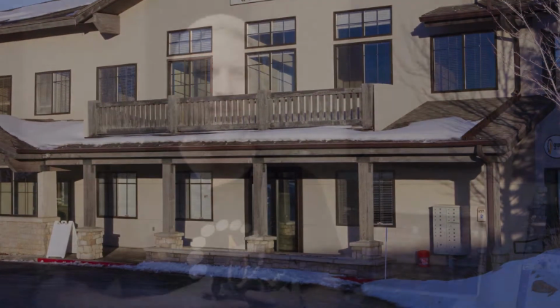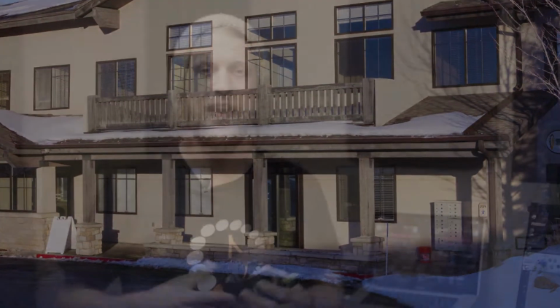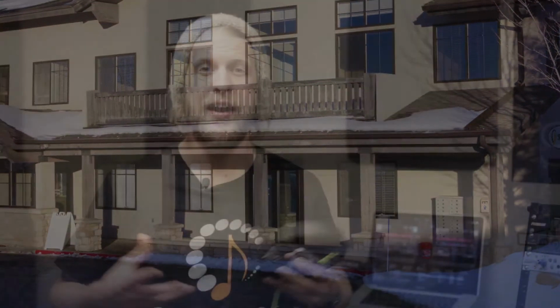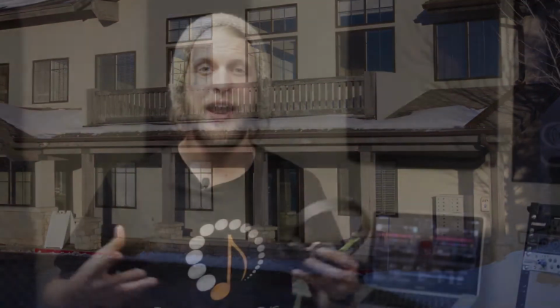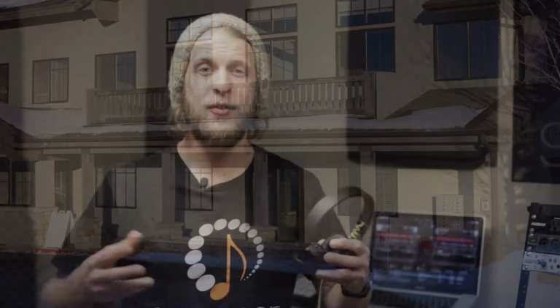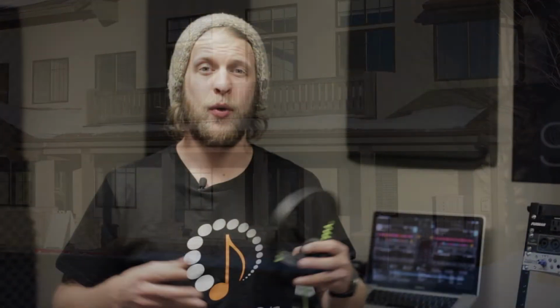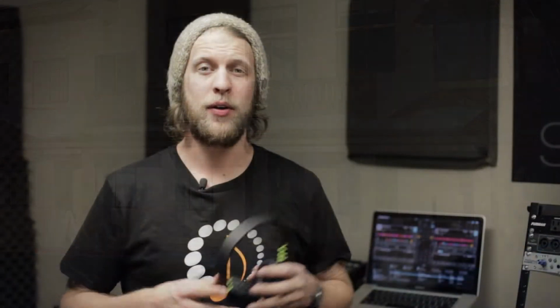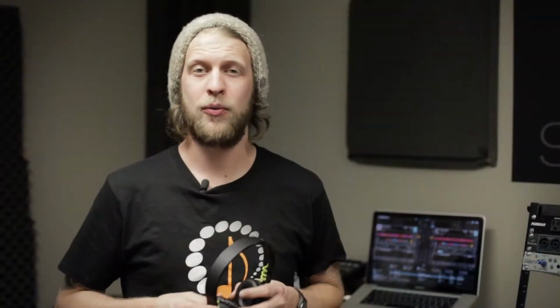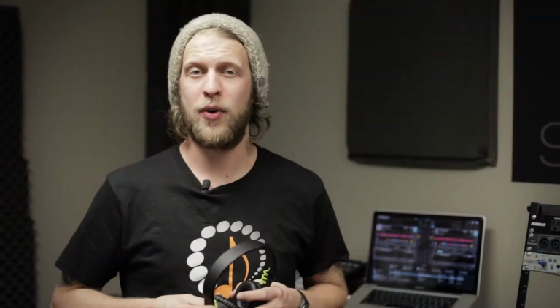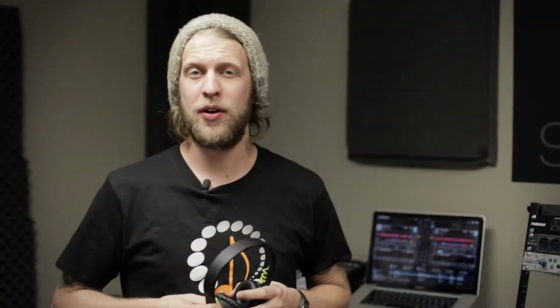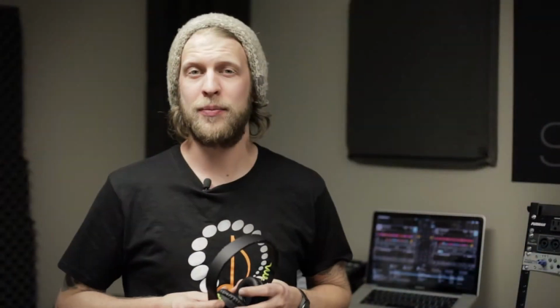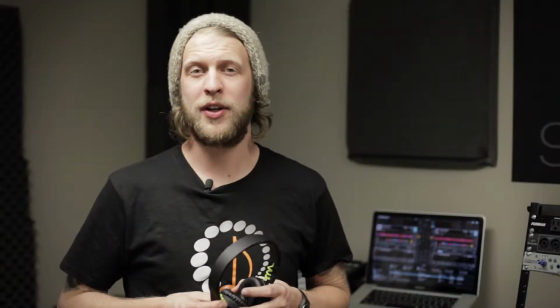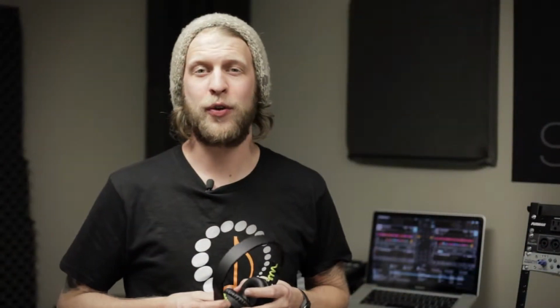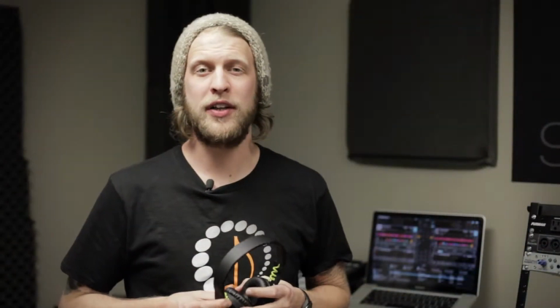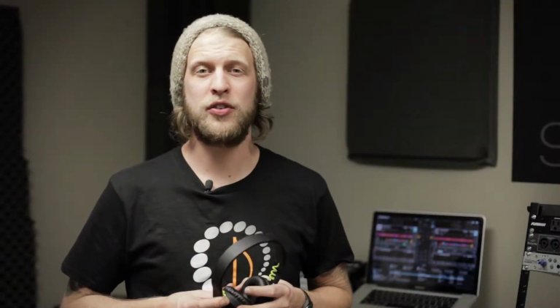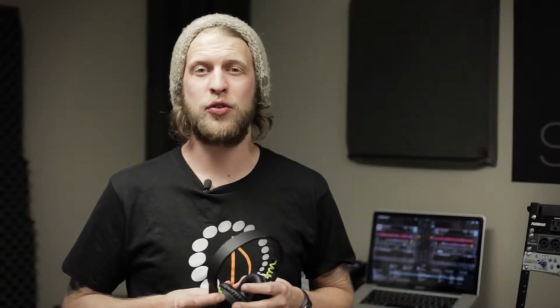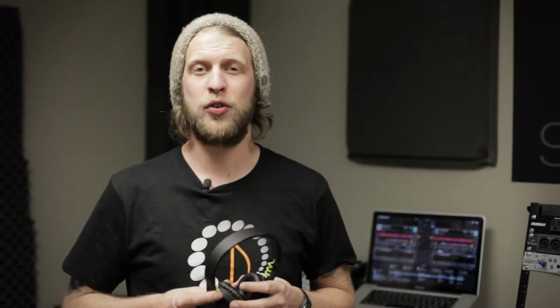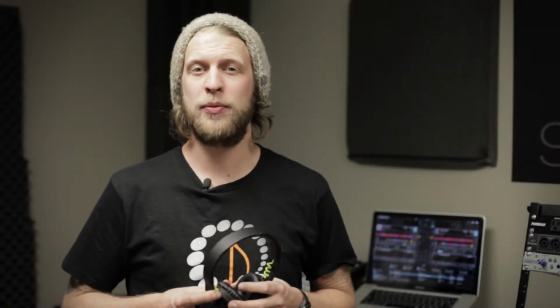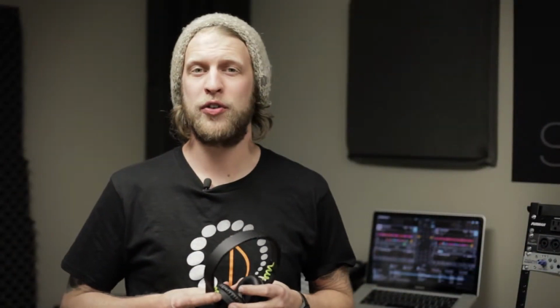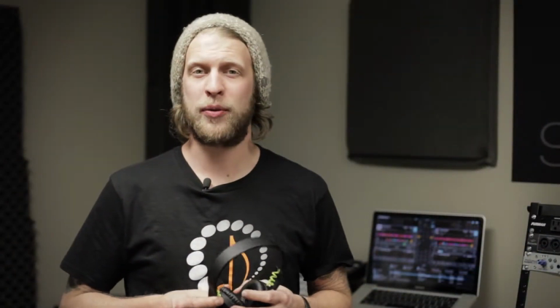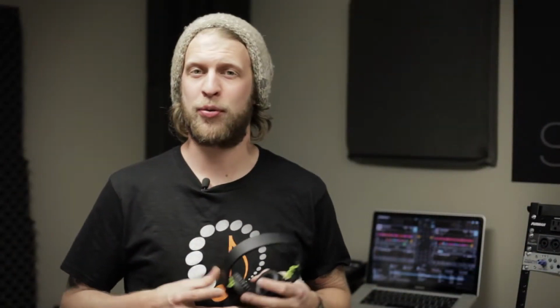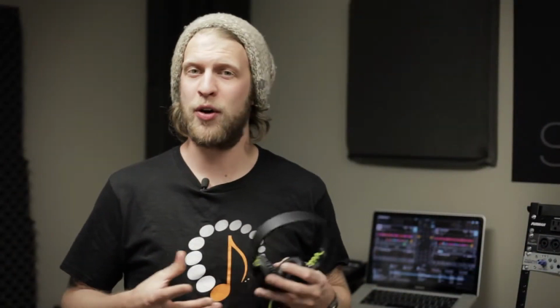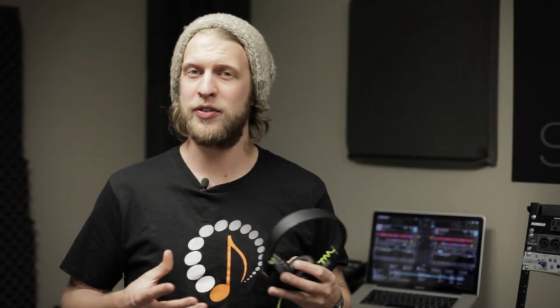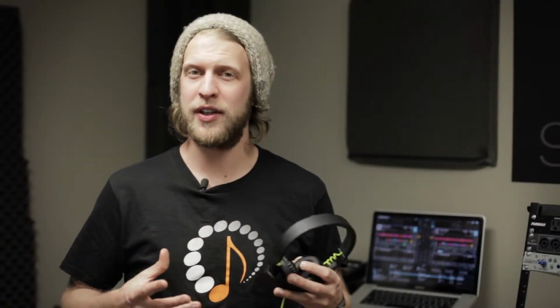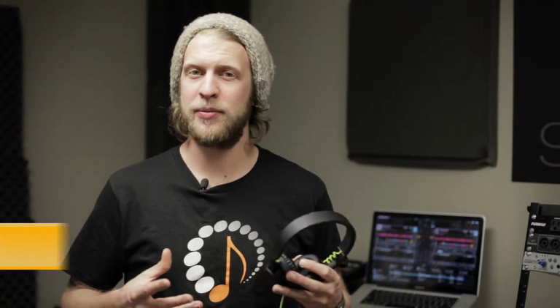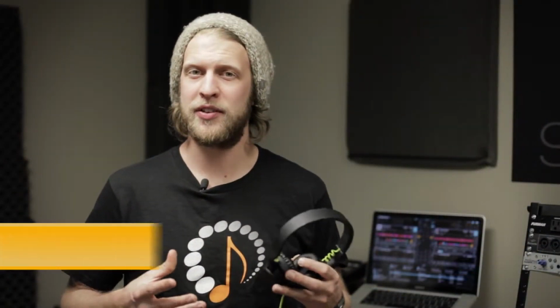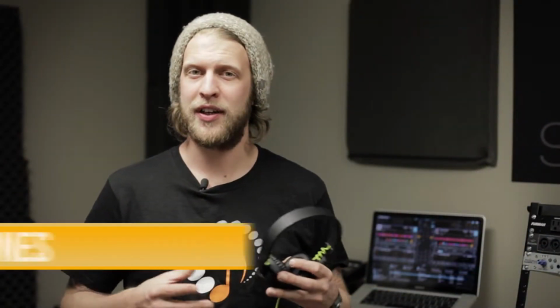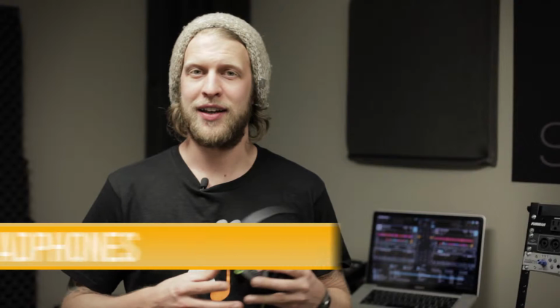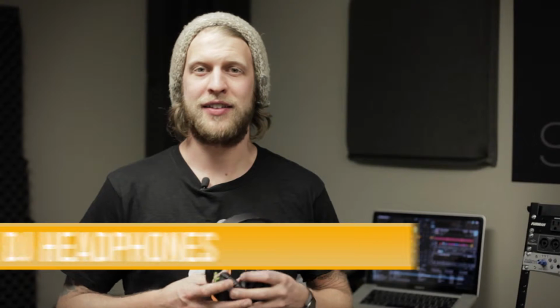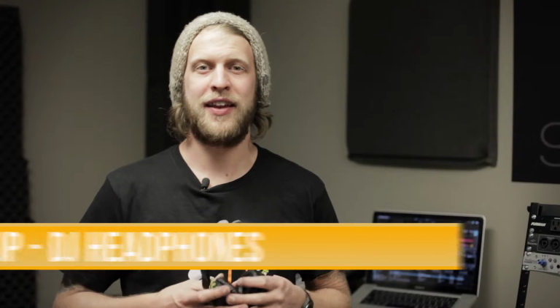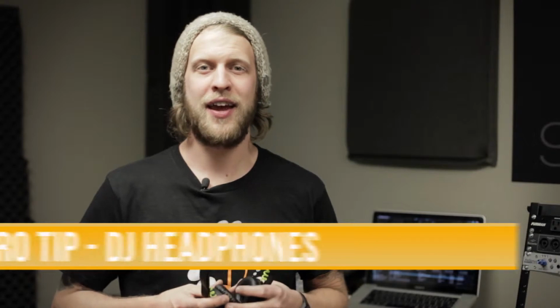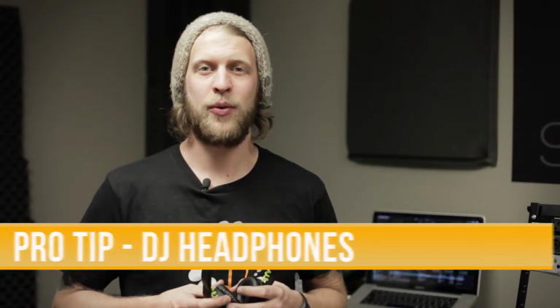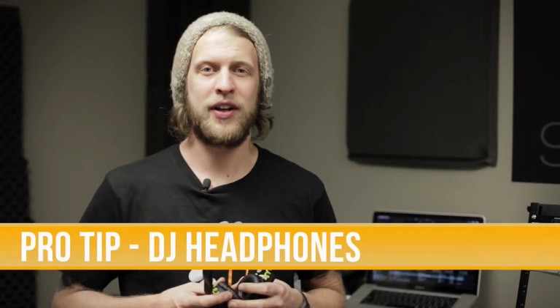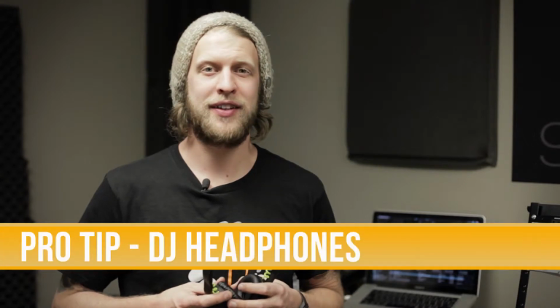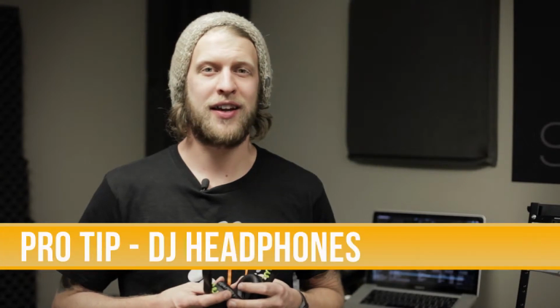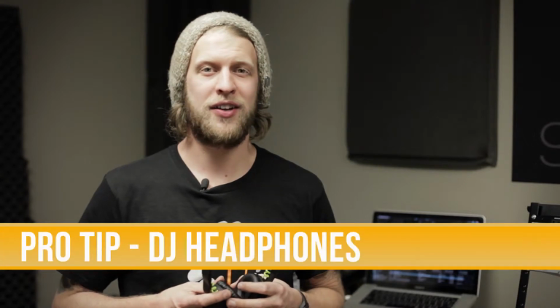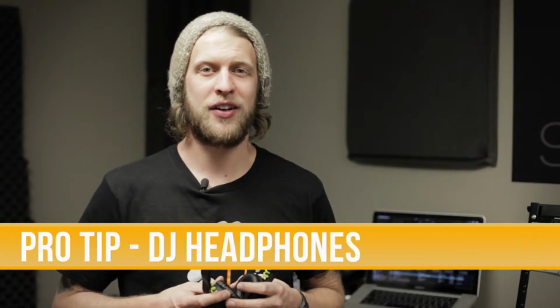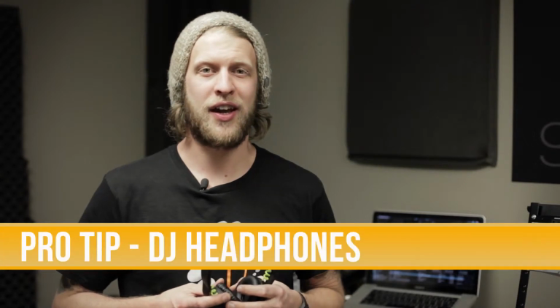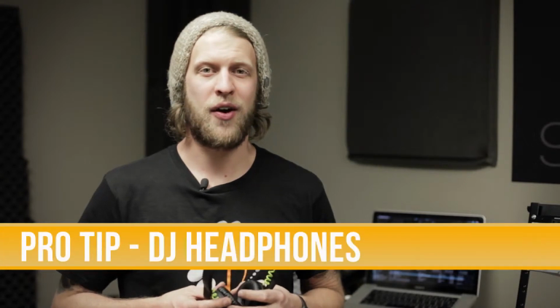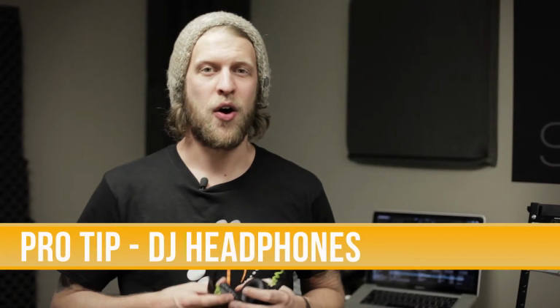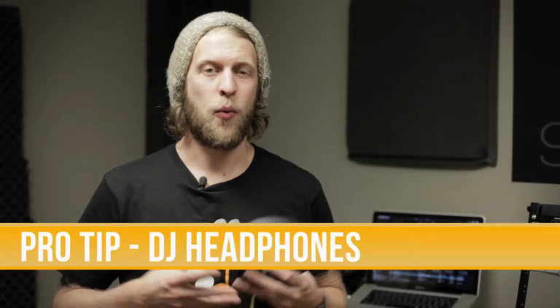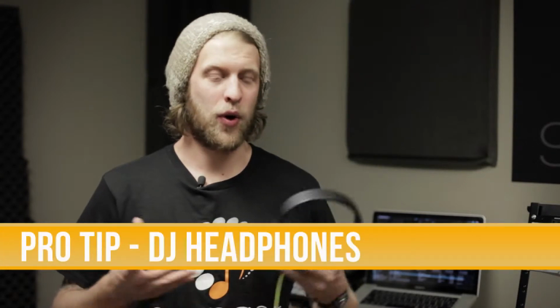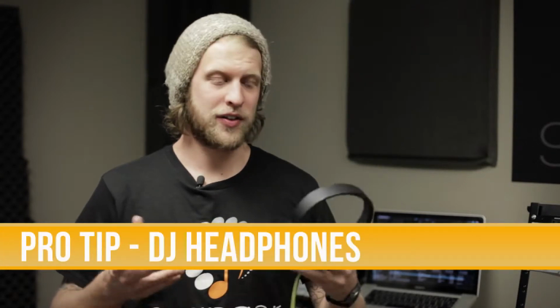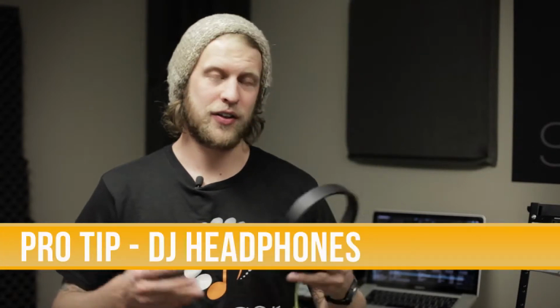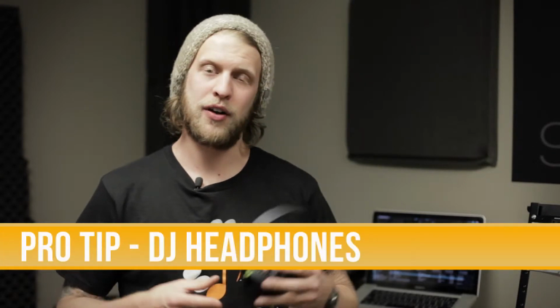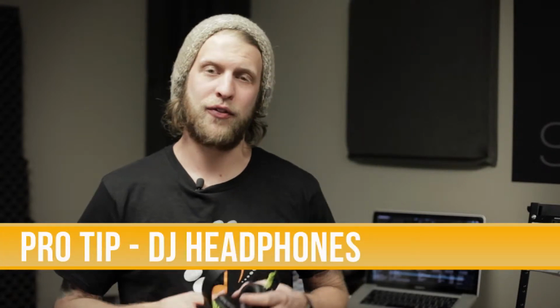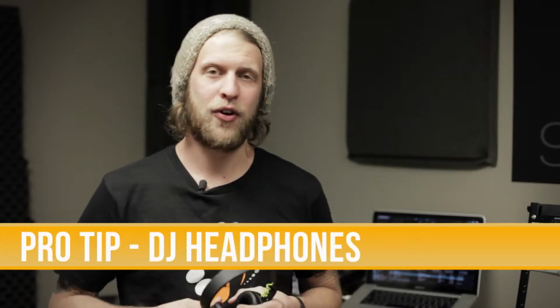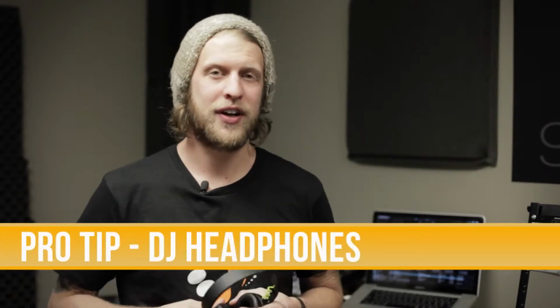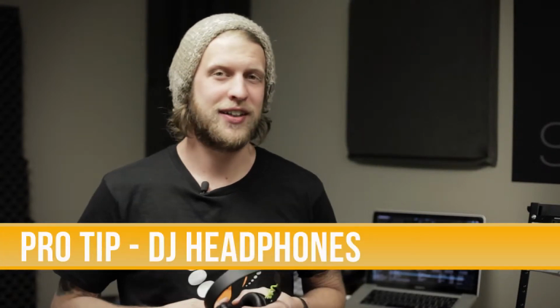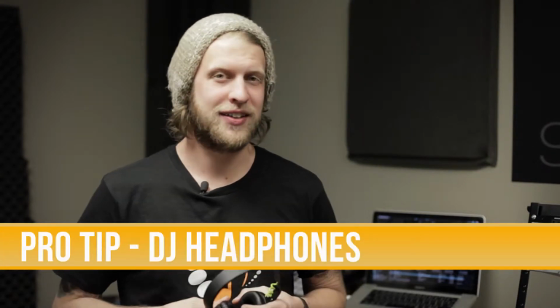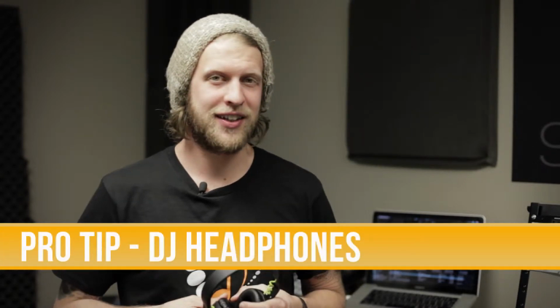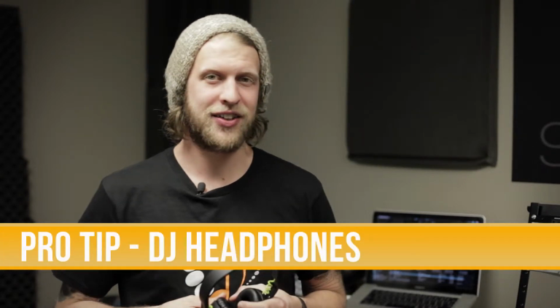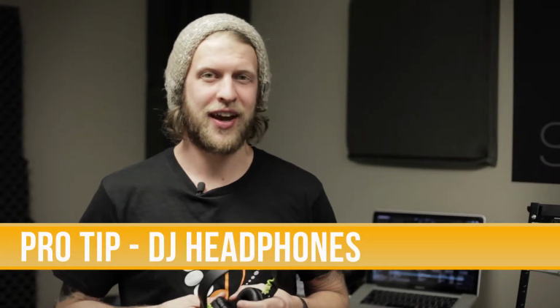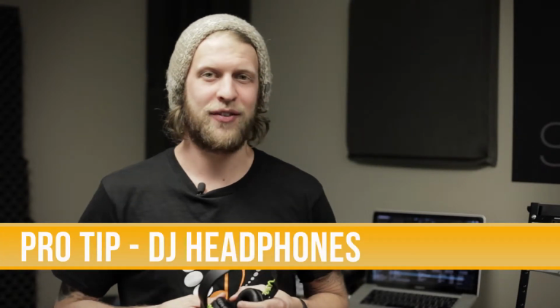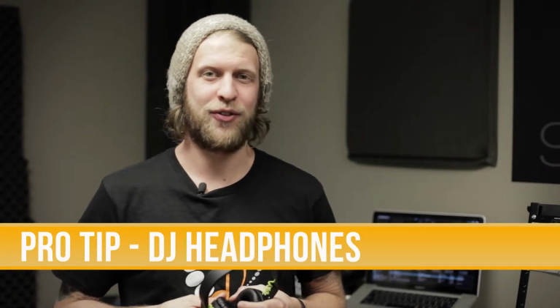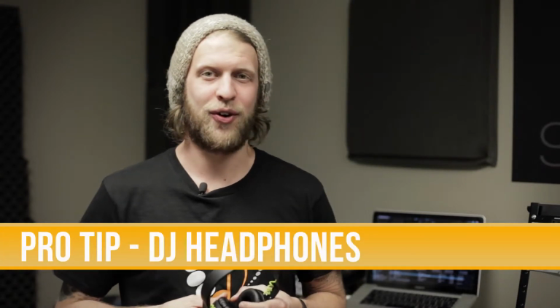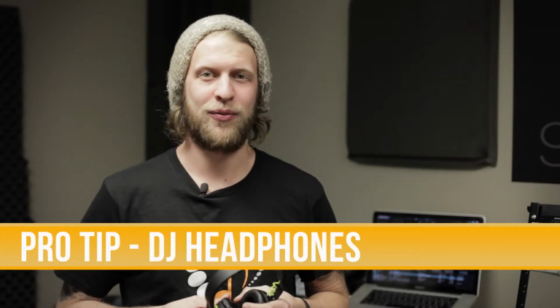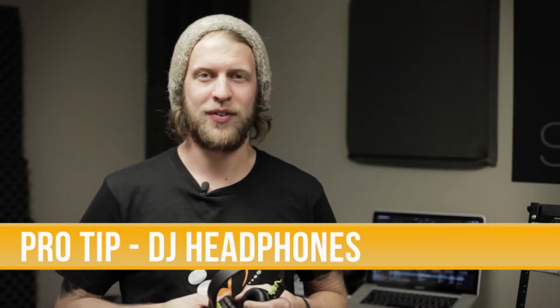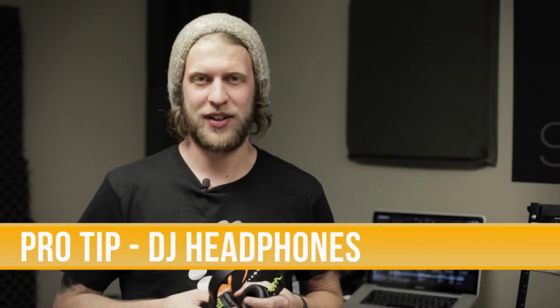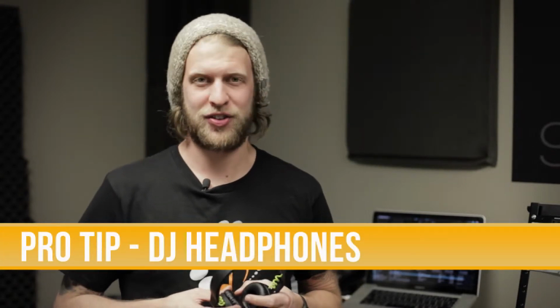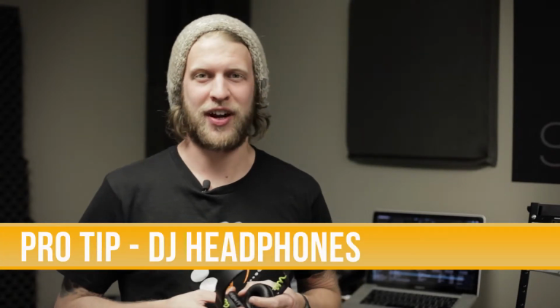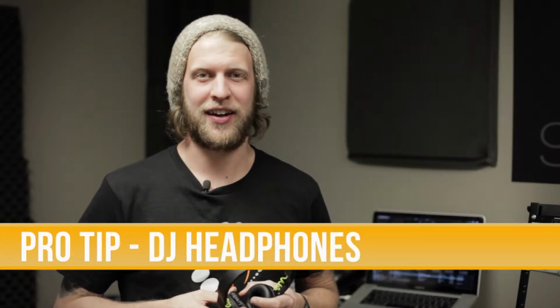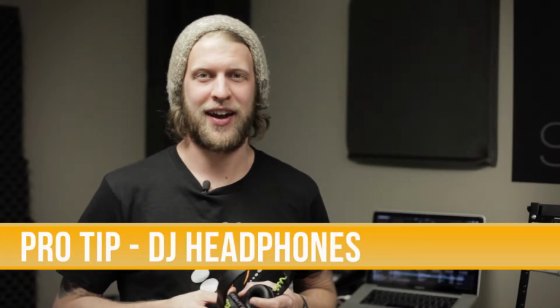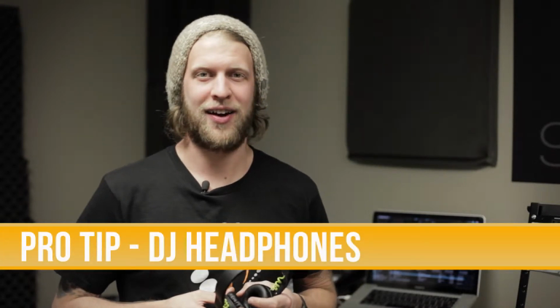Hey everyone, welcome to Granger School of Music Pro Tips. Today we're going to take a look at what to look for in a DJ headphone. Let's check it out.